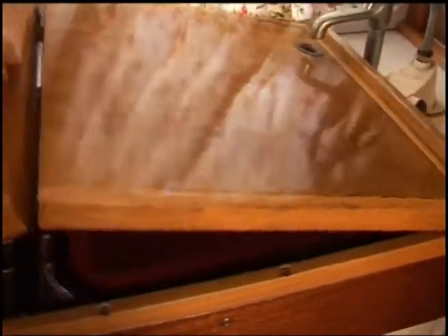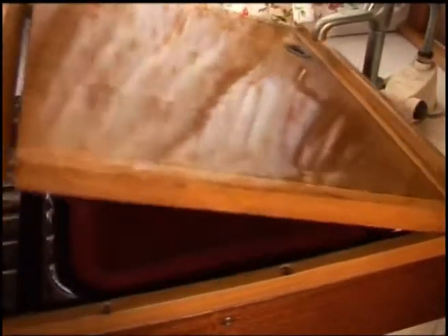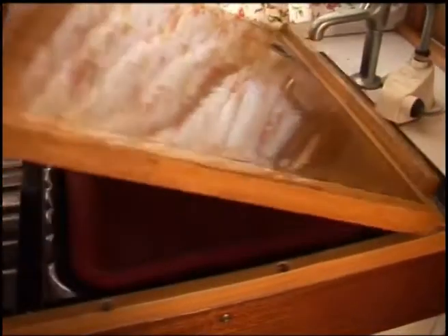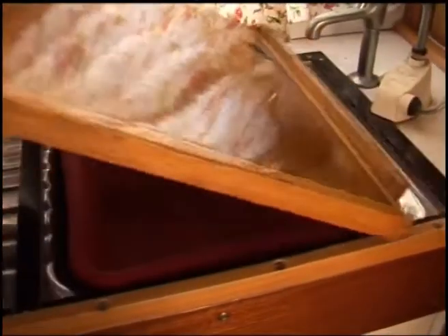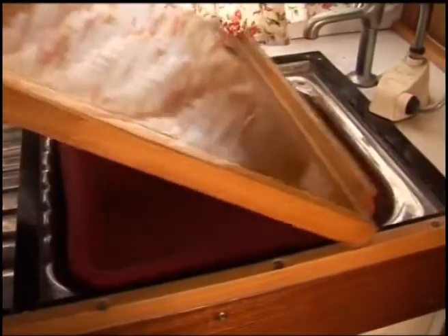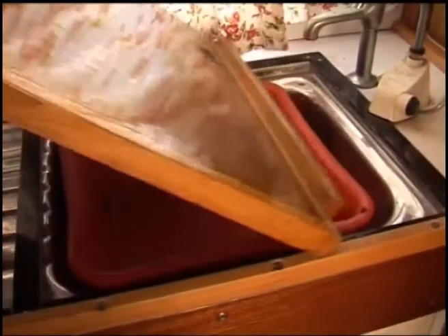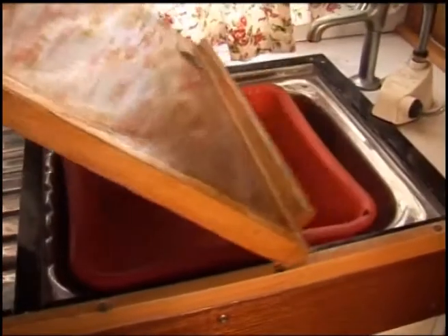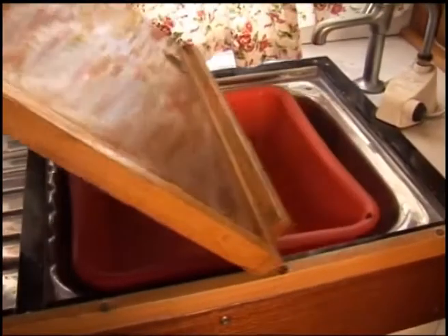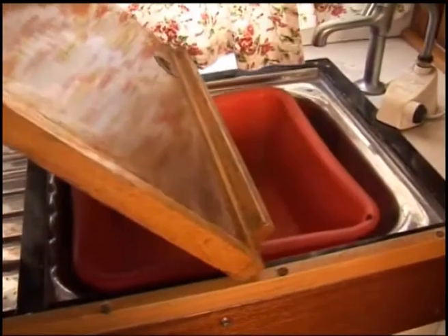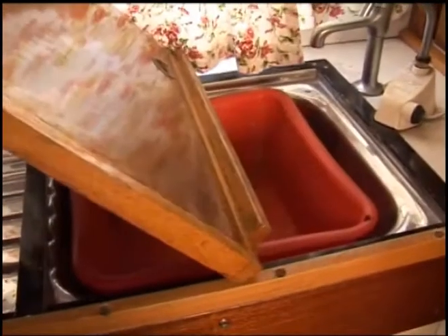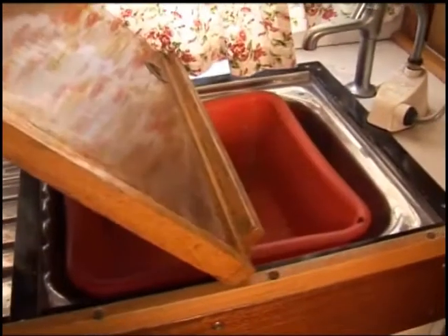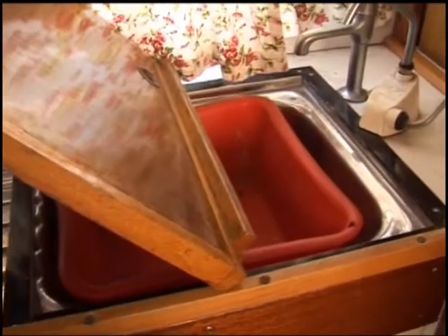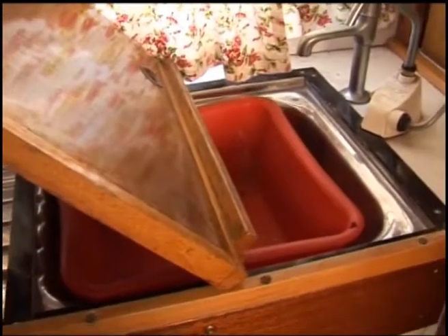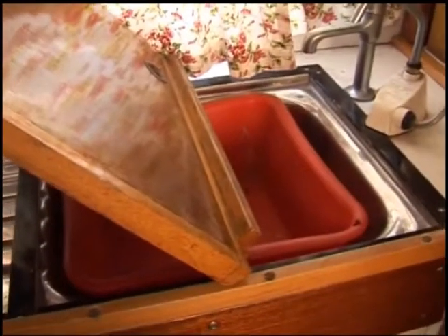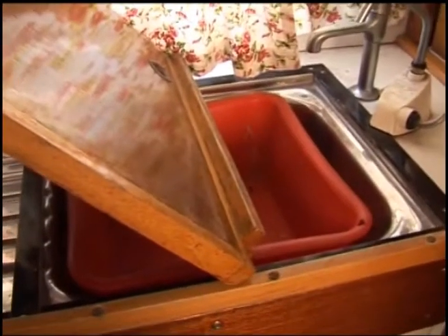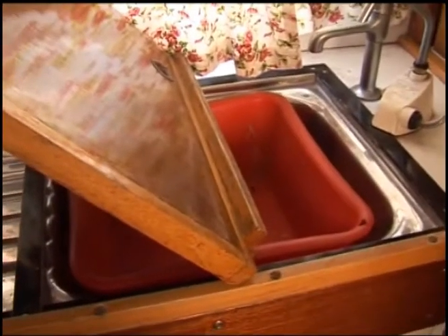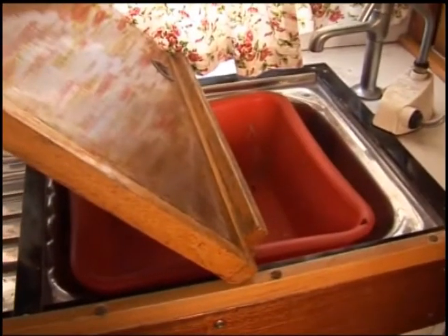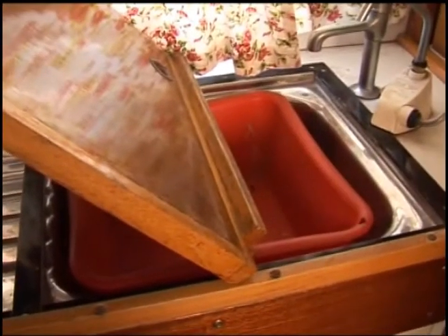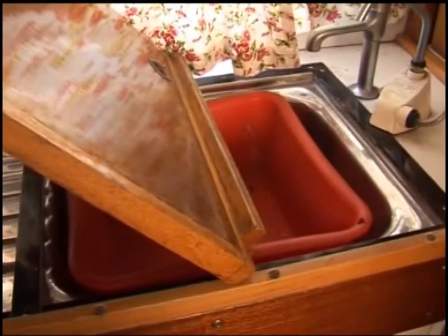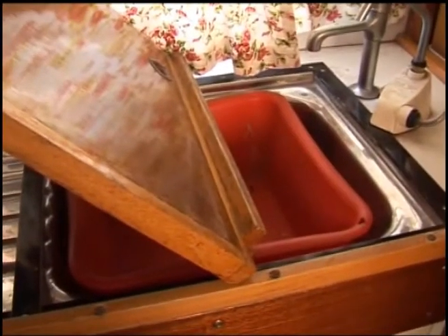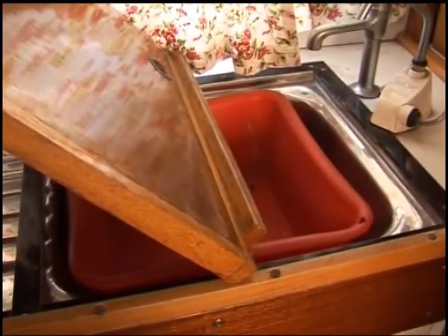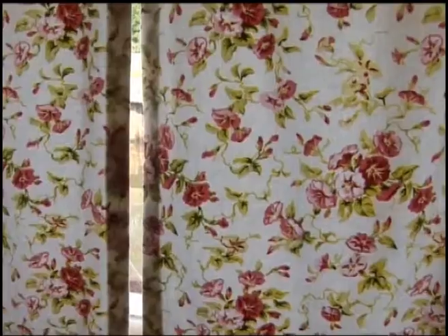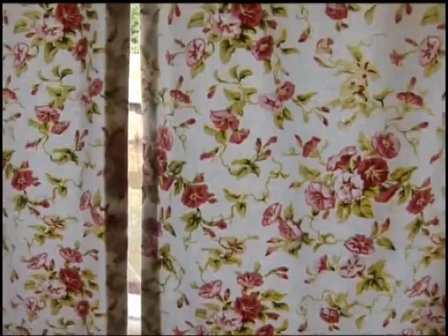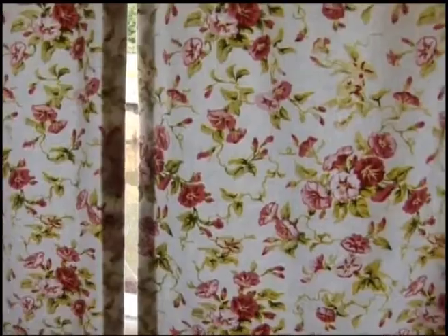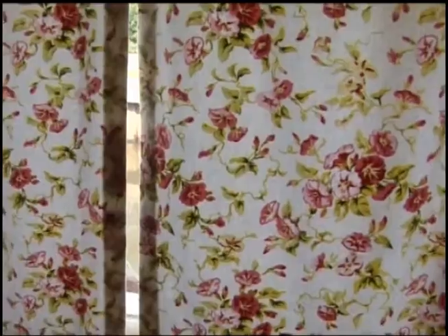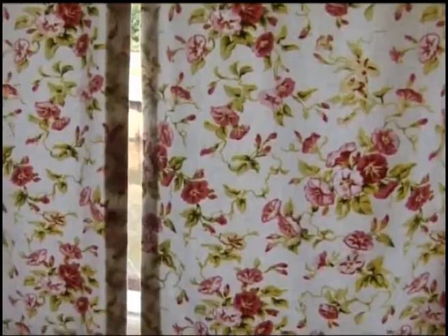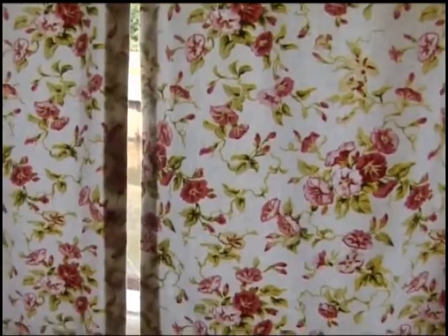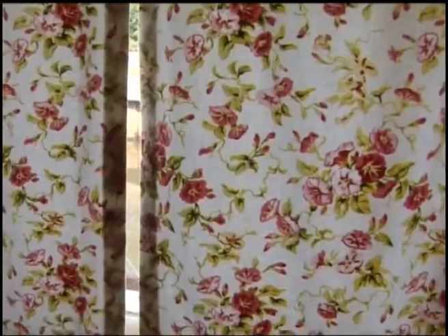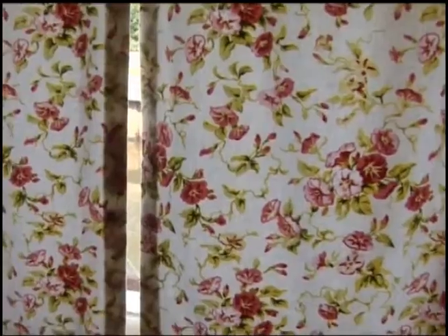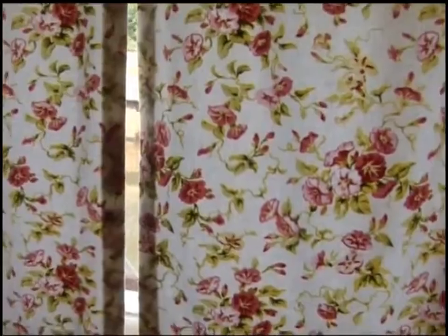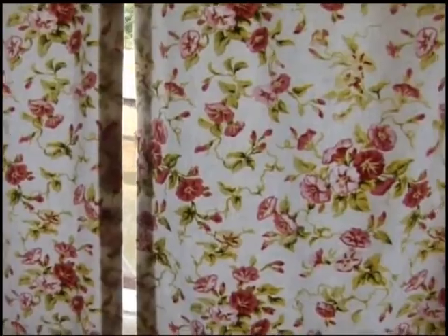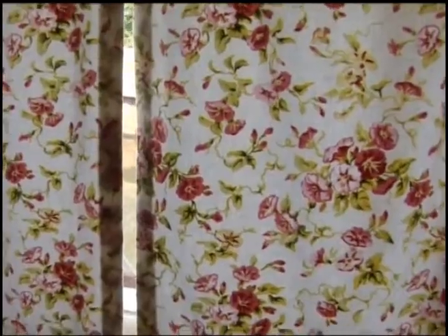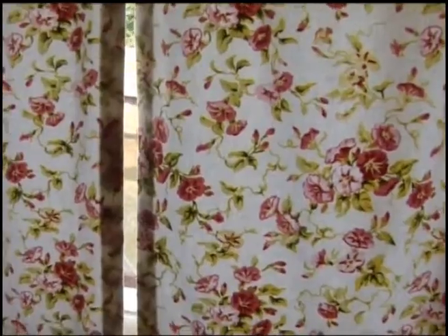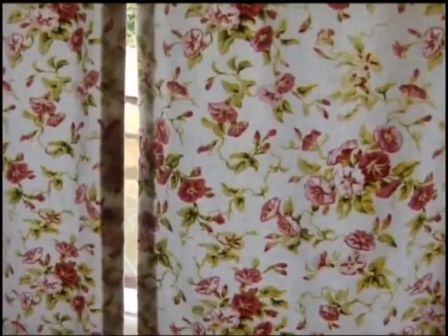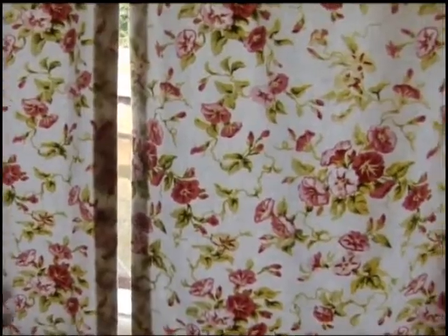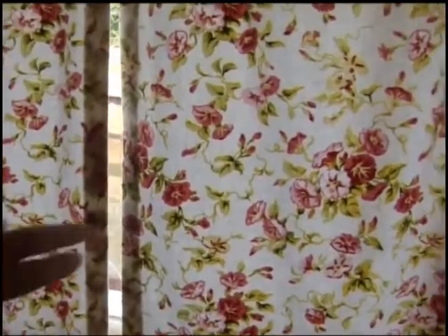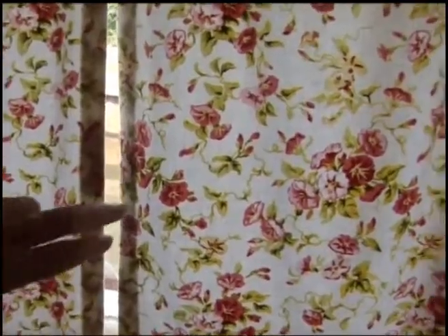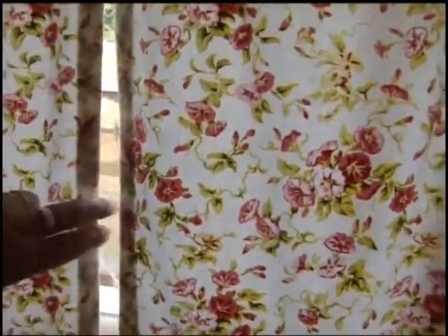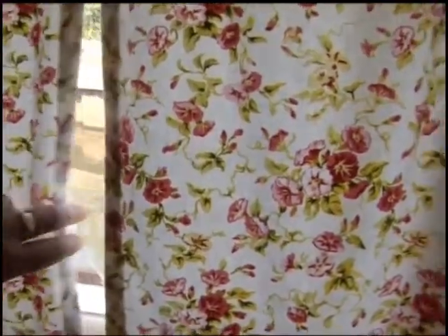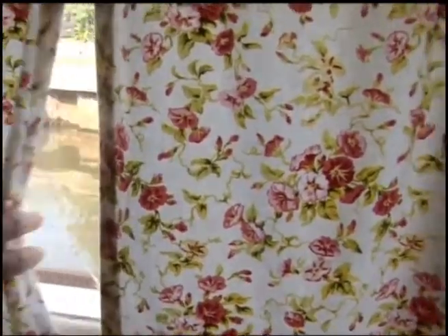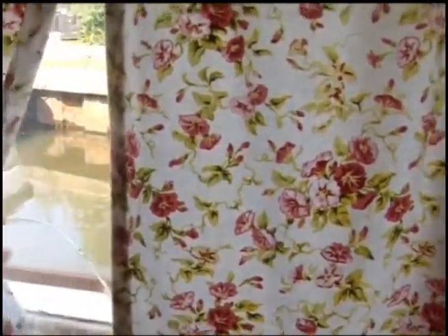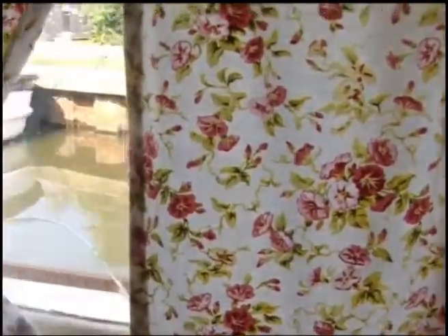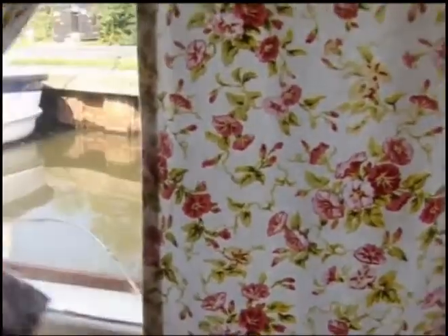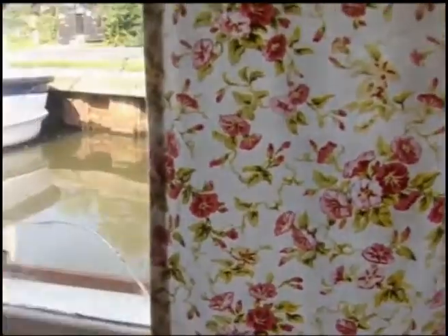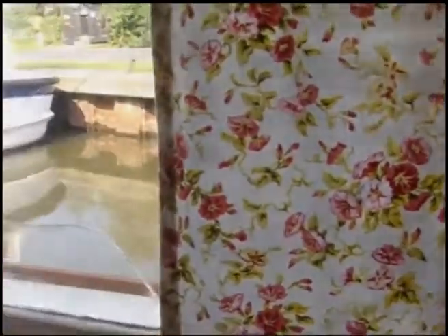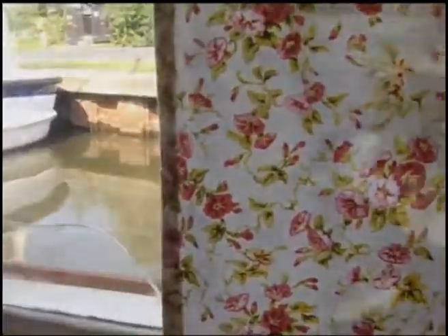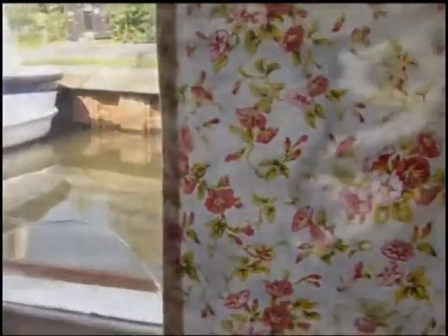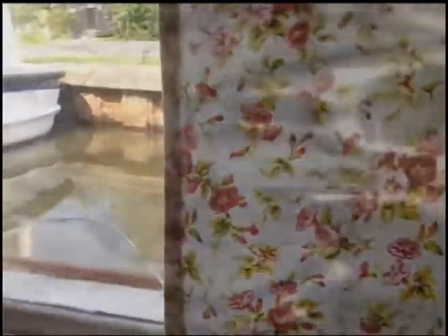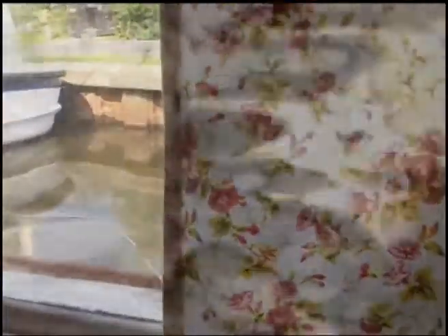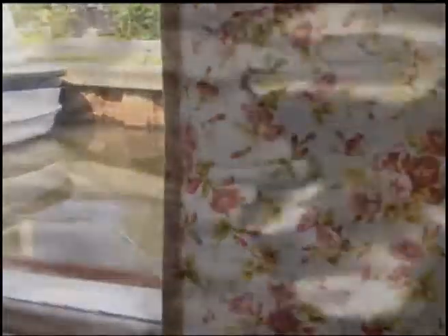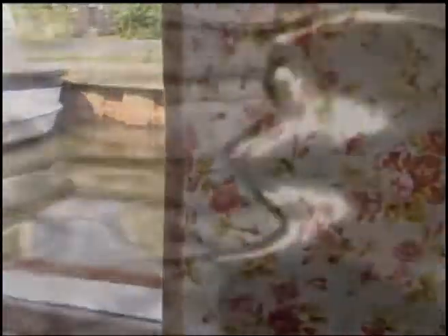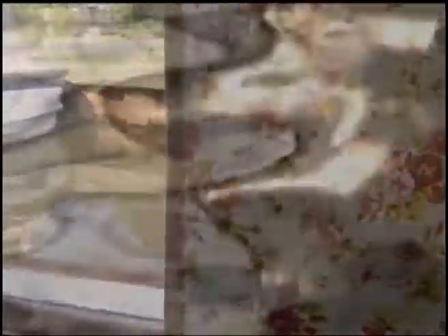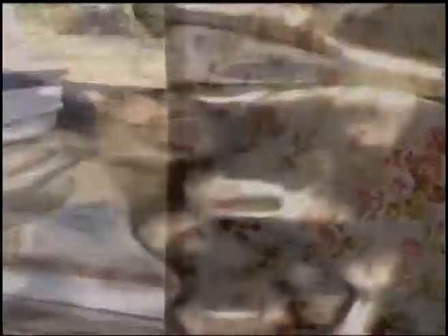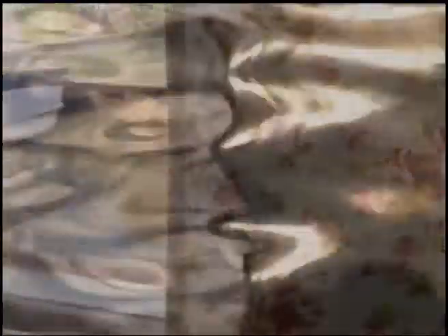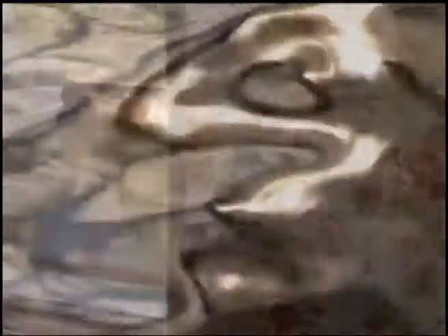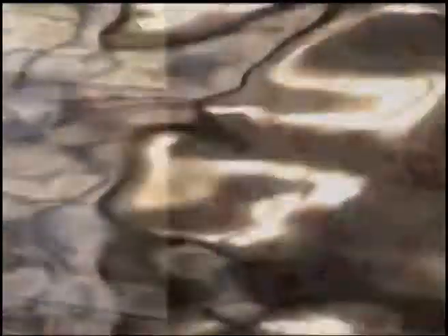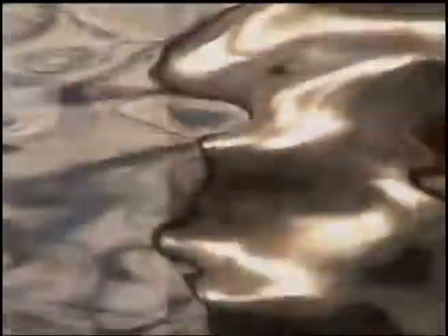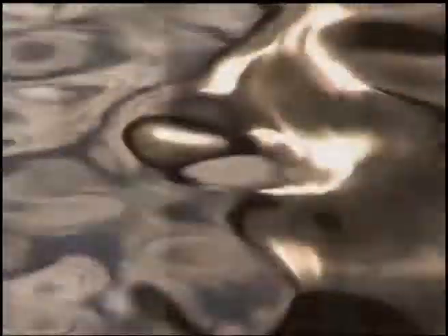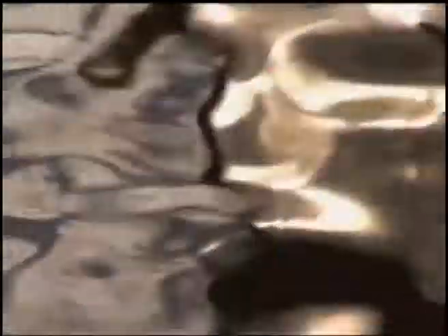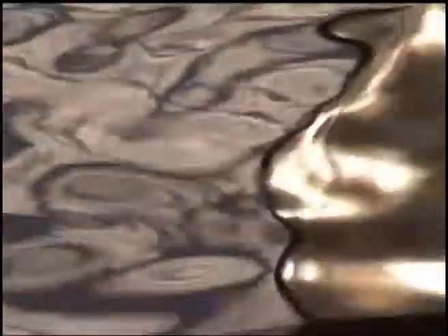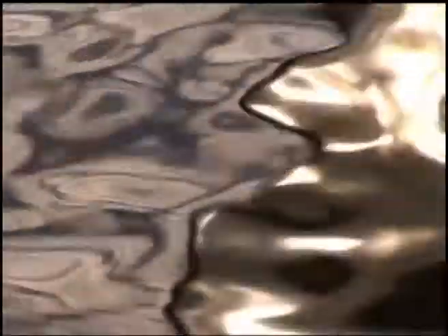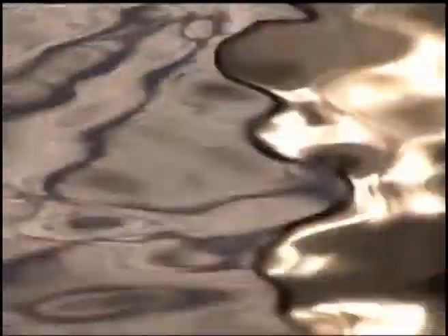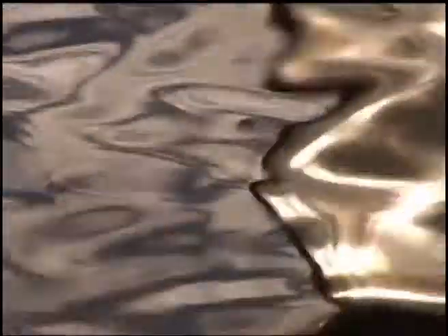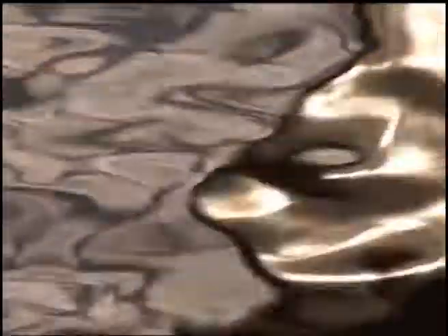This old cruiser reminds me of the first holiday we had on the Broads. It's such a nice, neat, beautiful old boat.